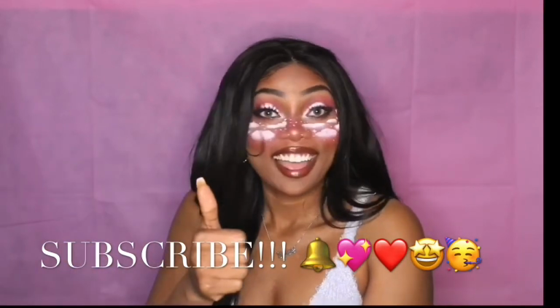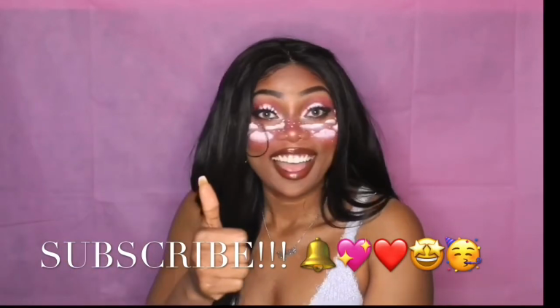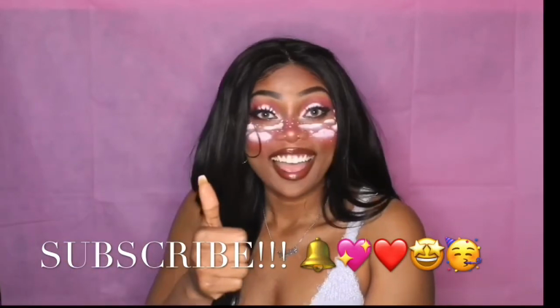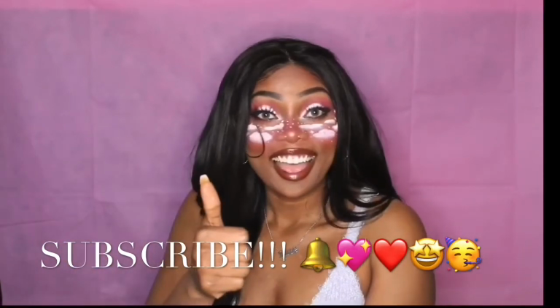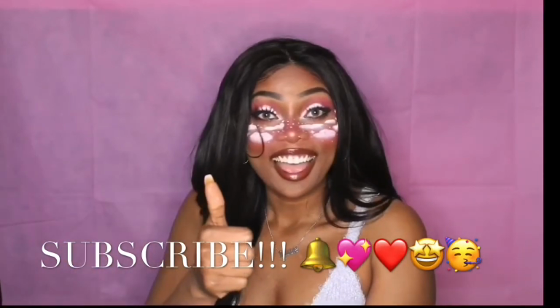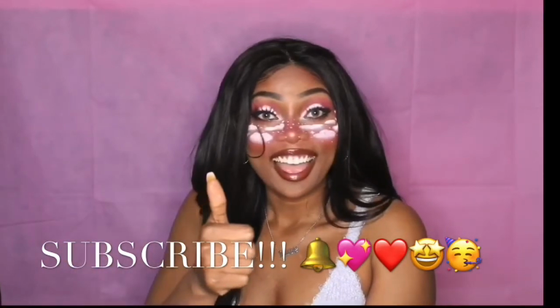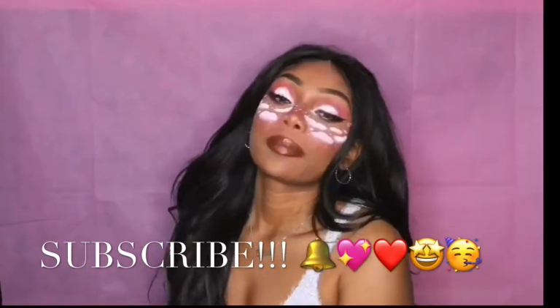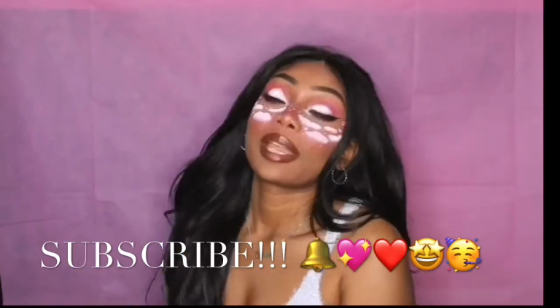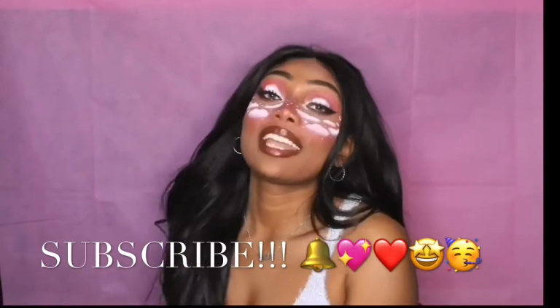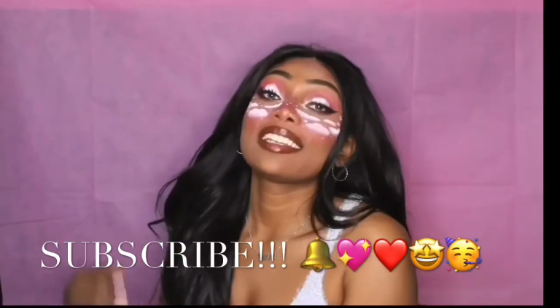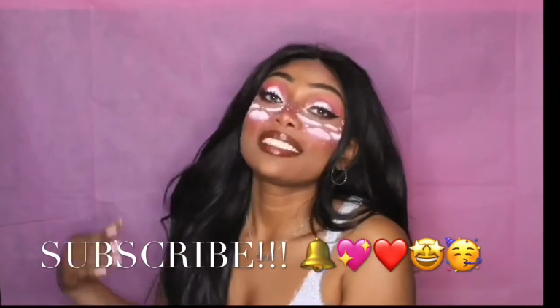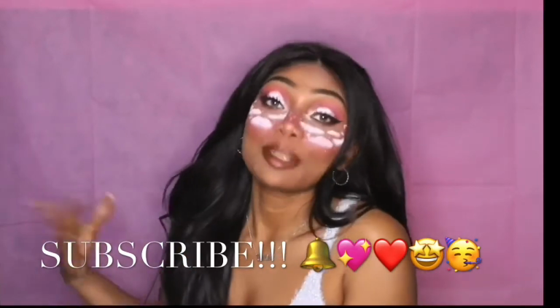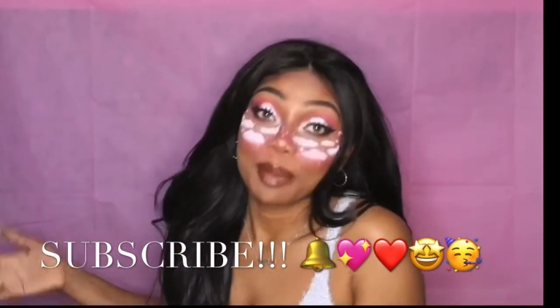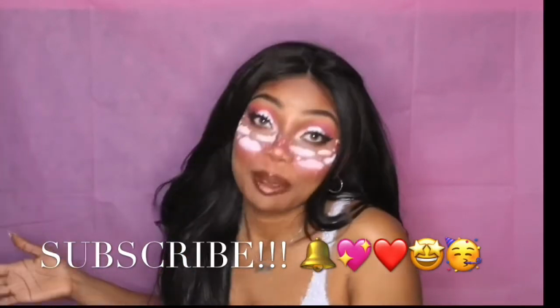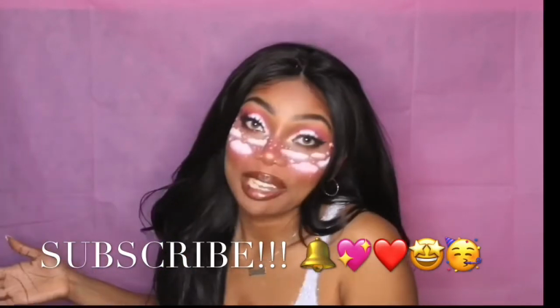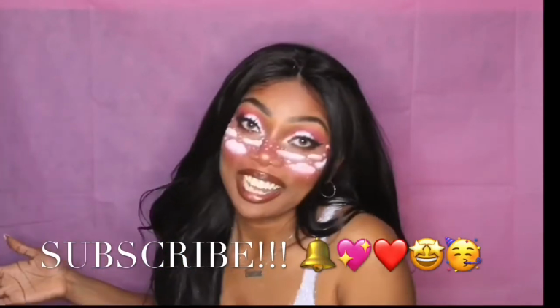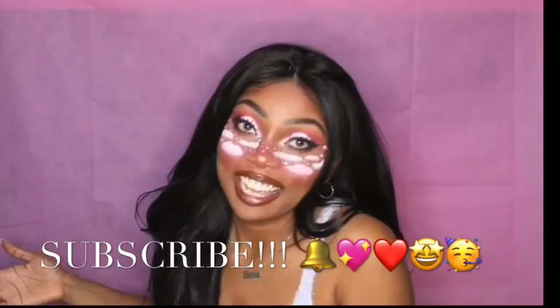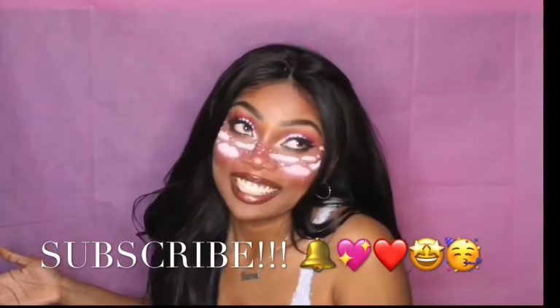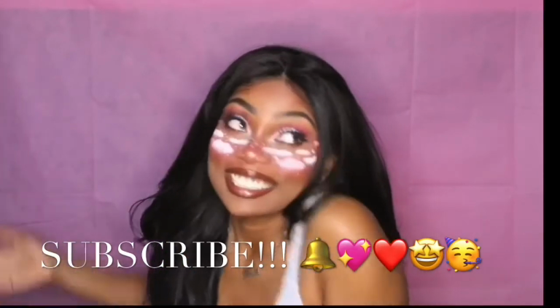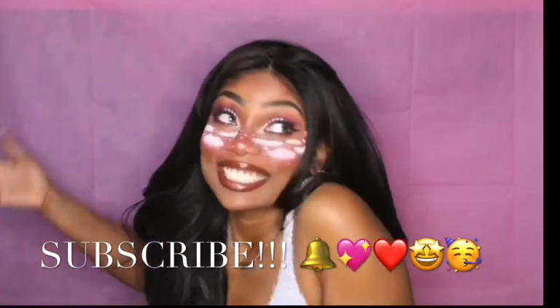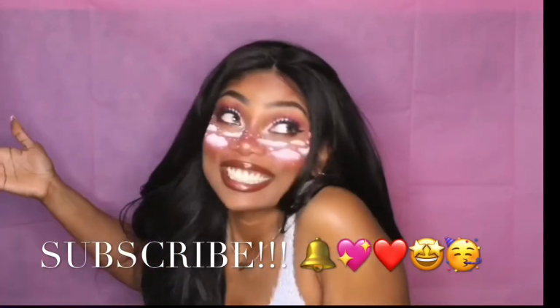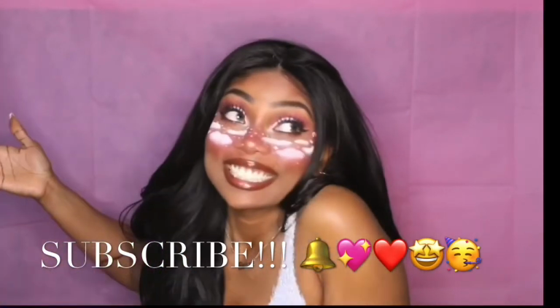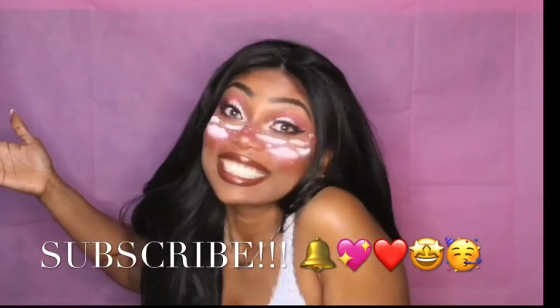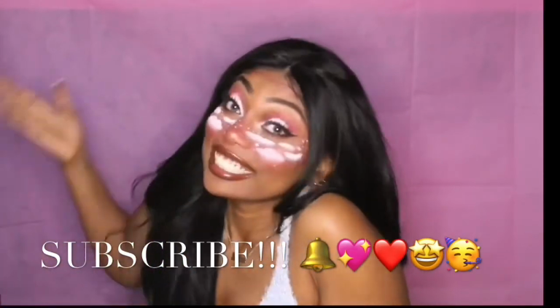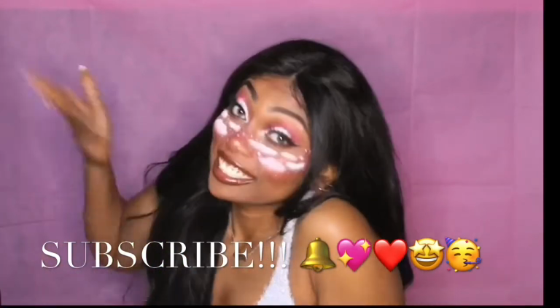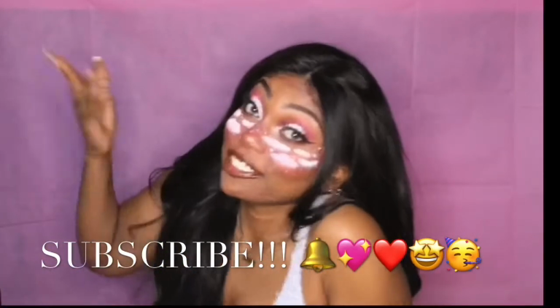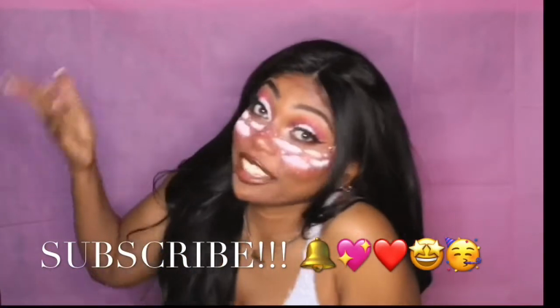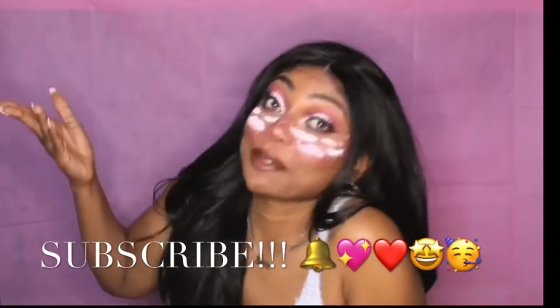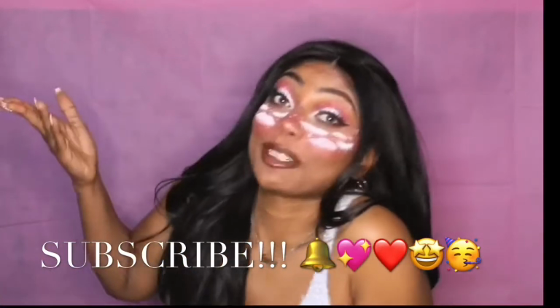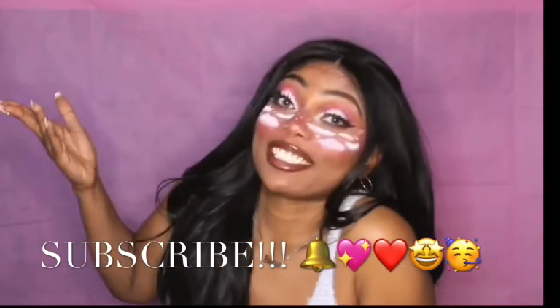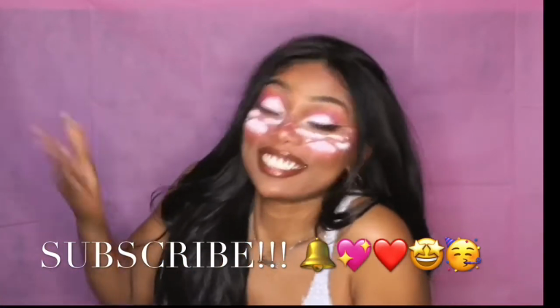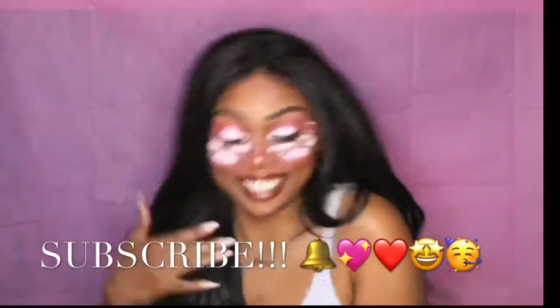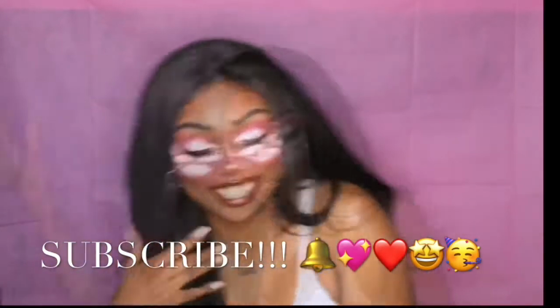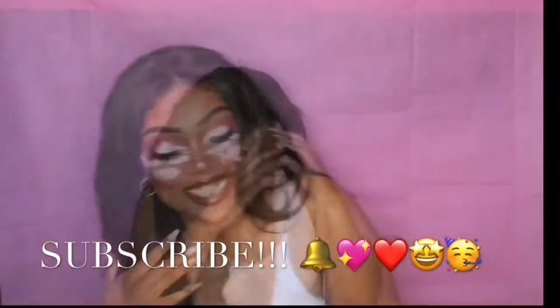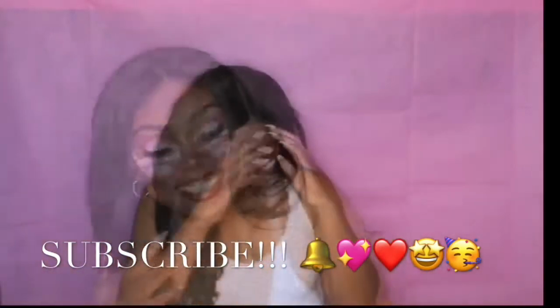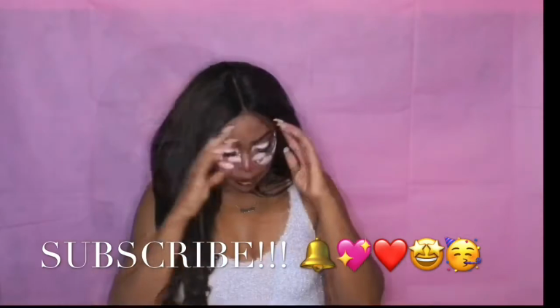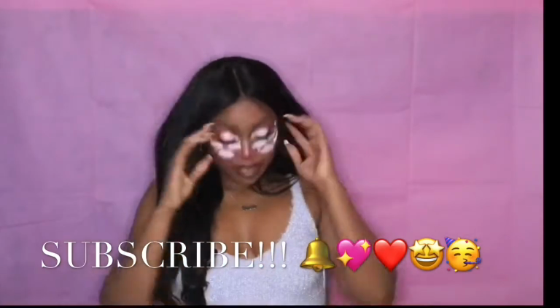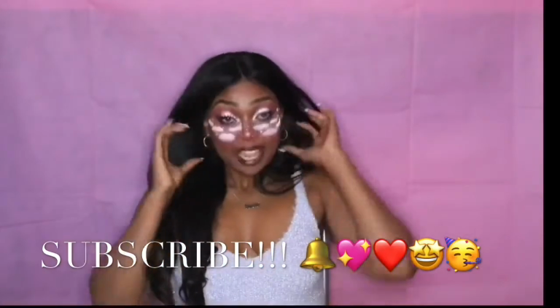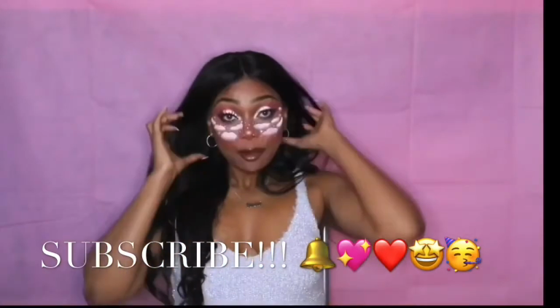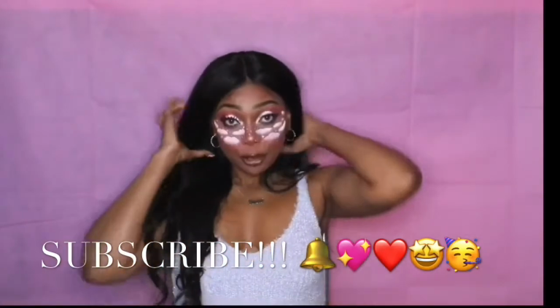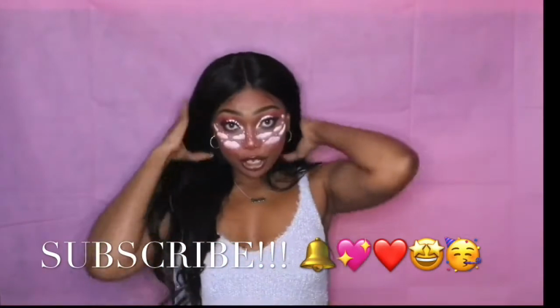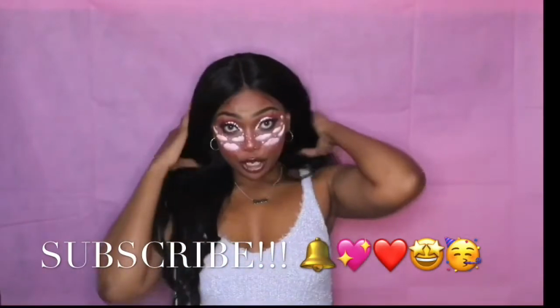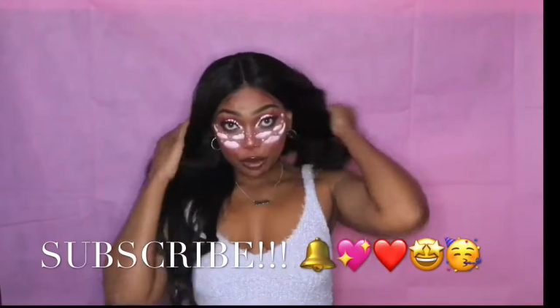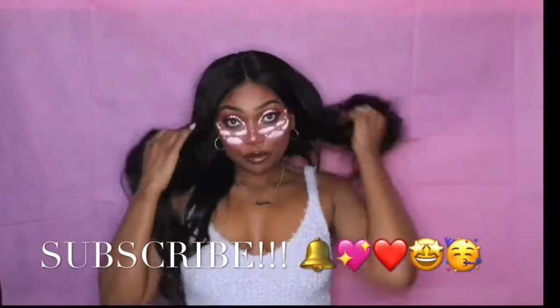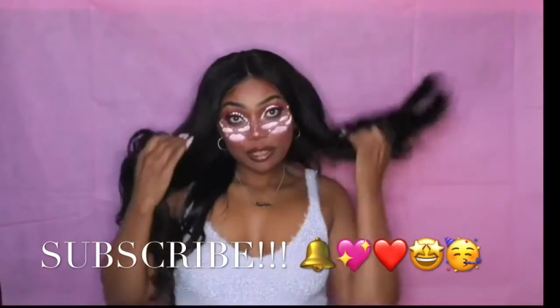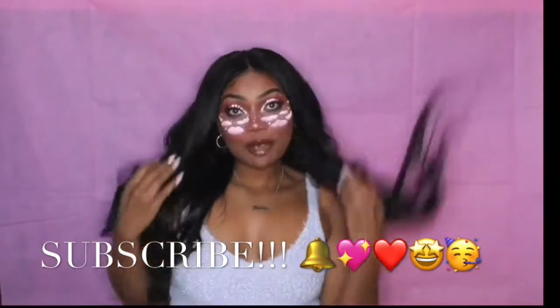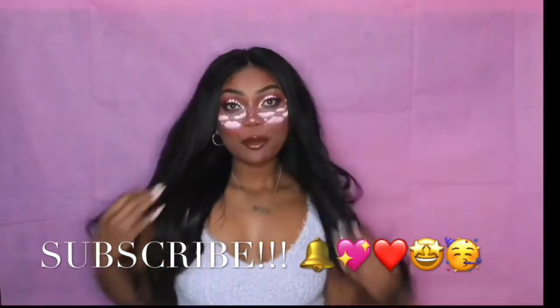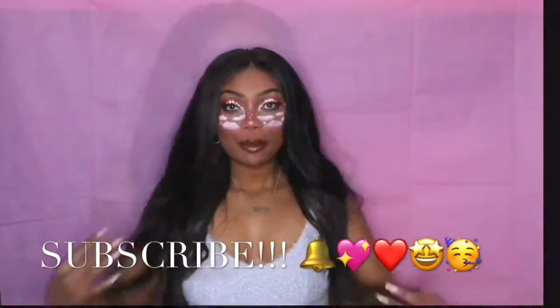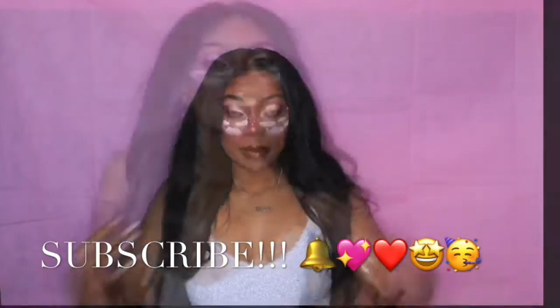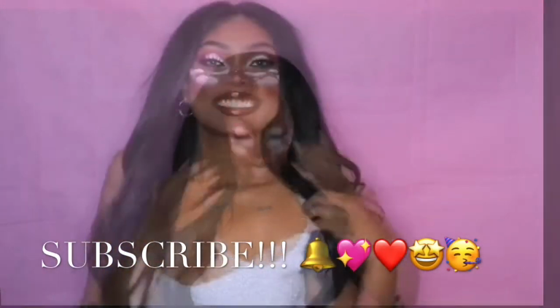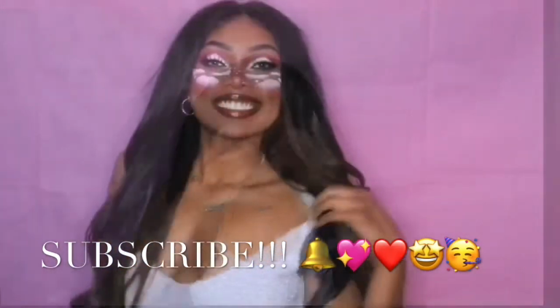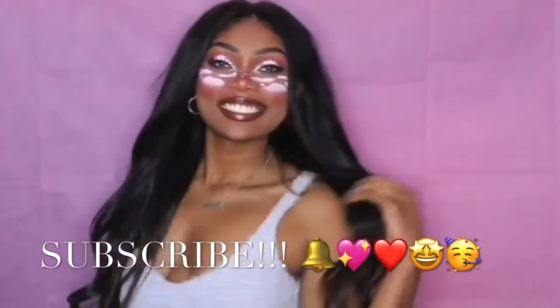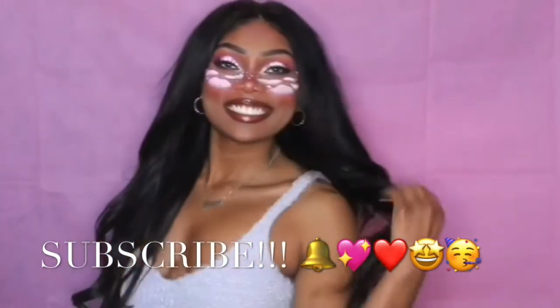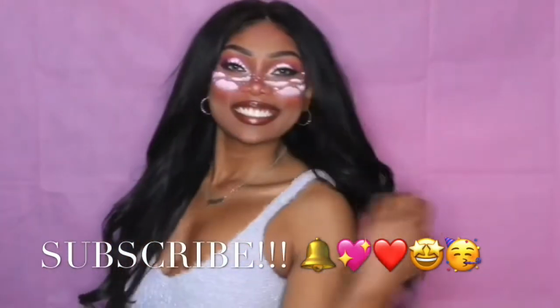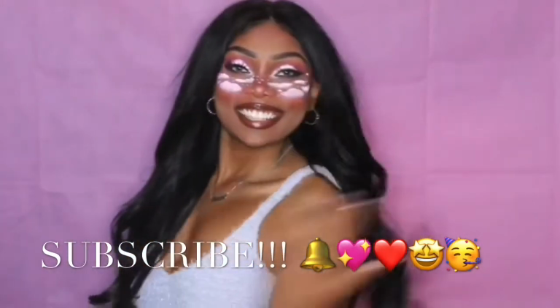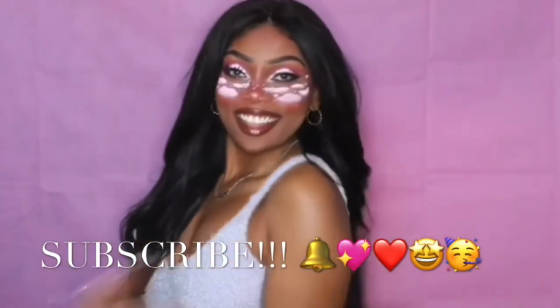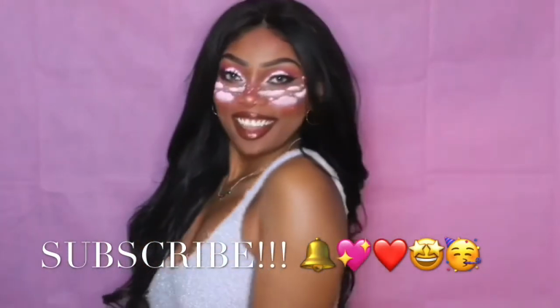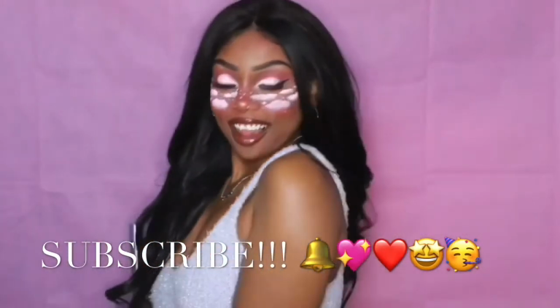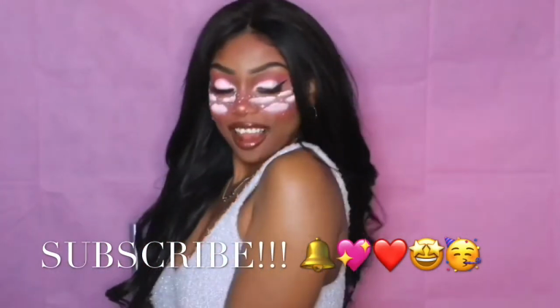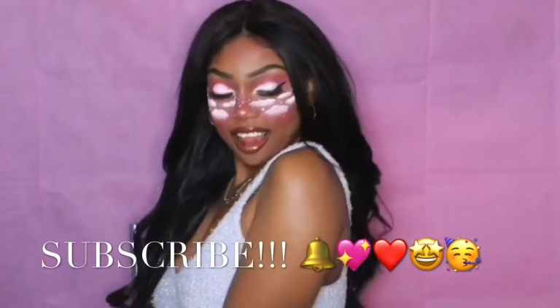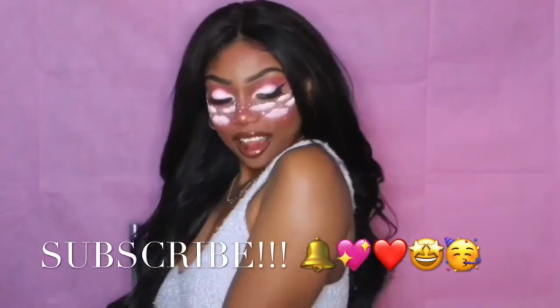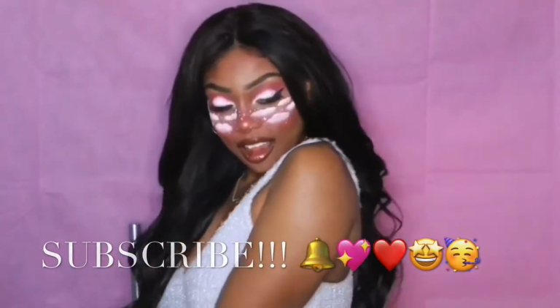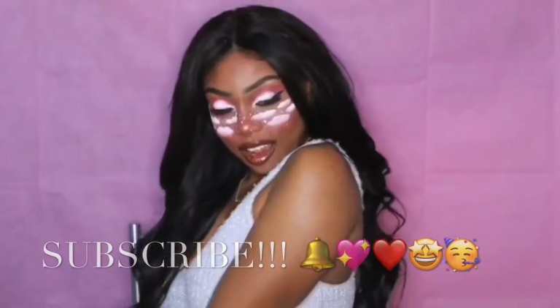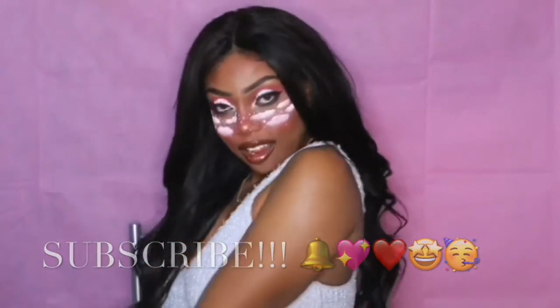We're cute and we're pink — alright, let's get into this video.